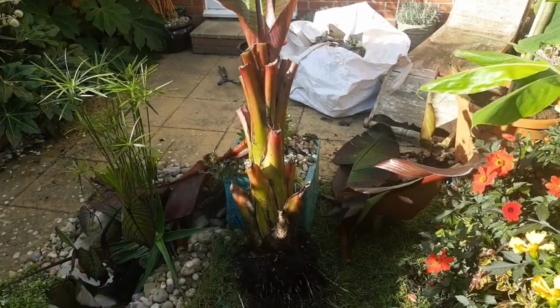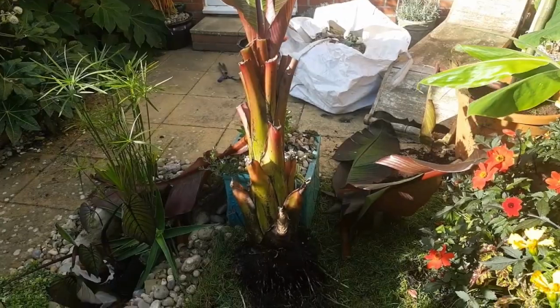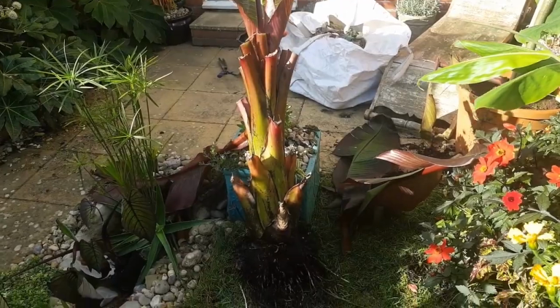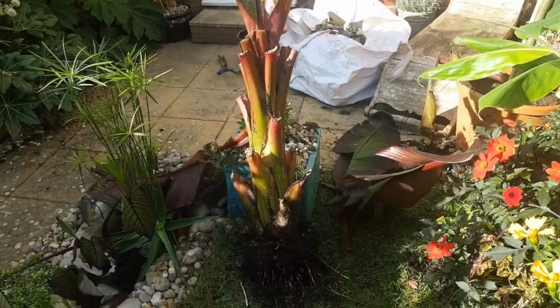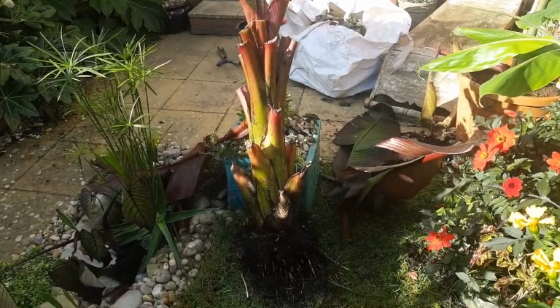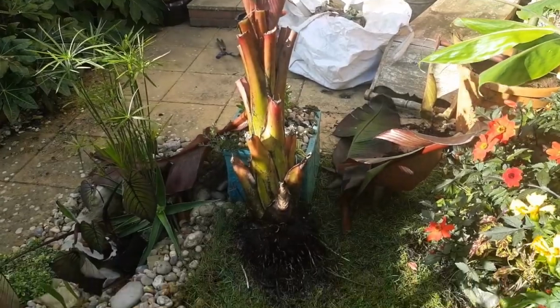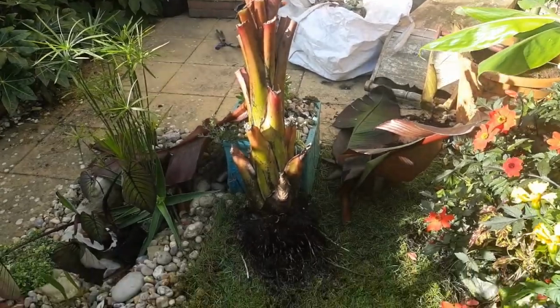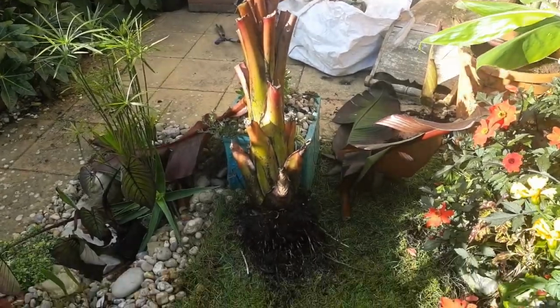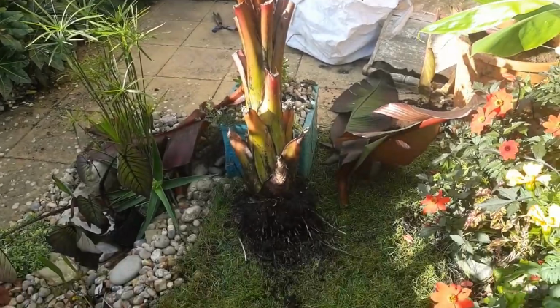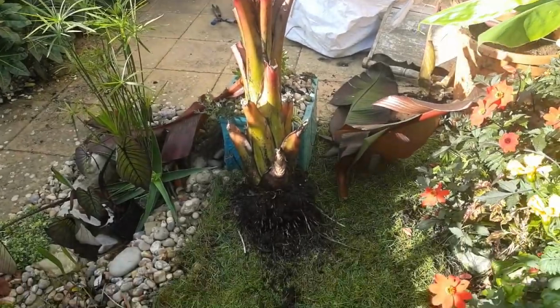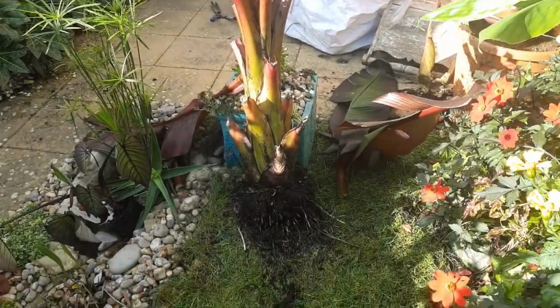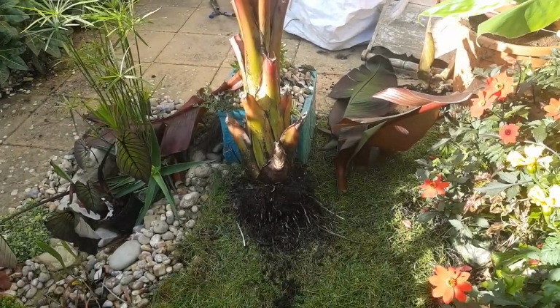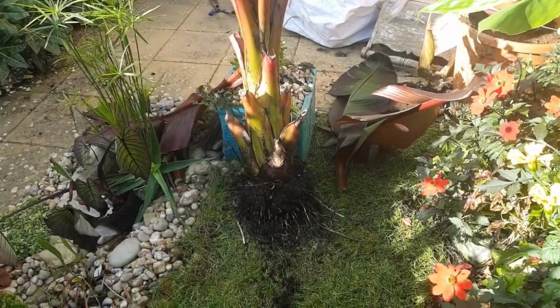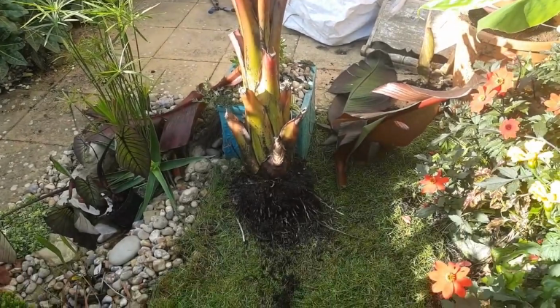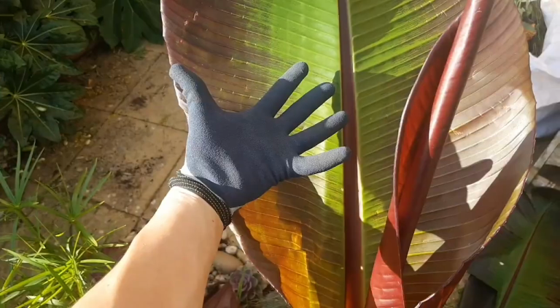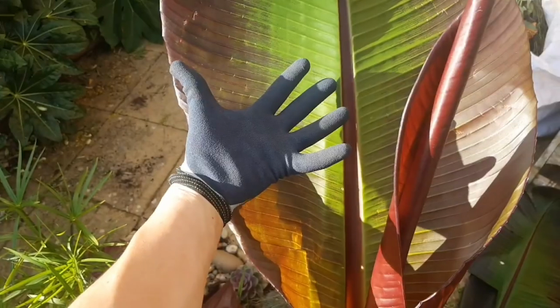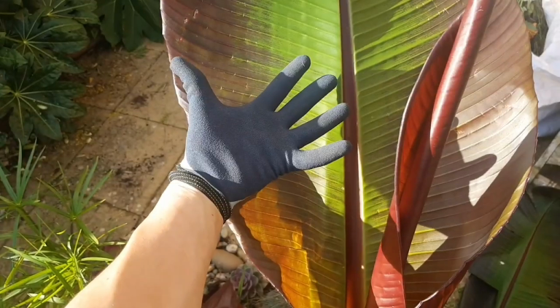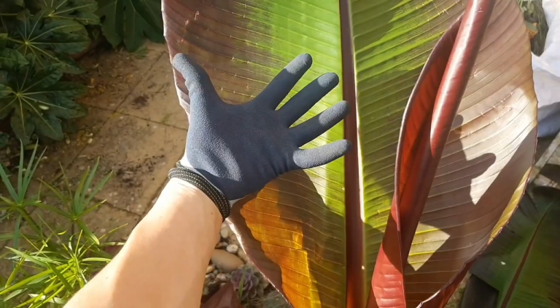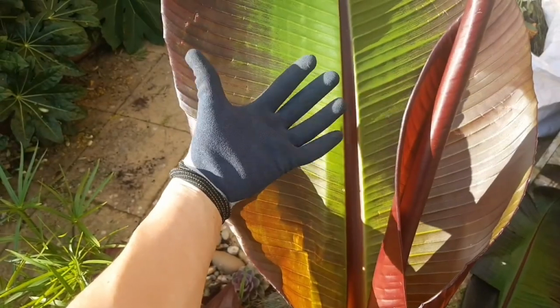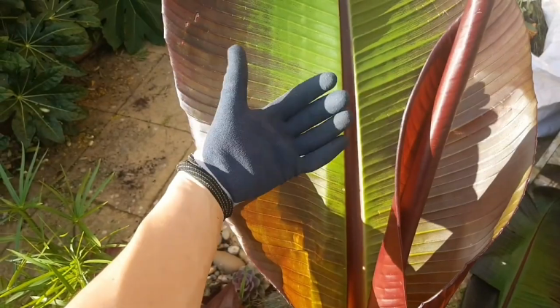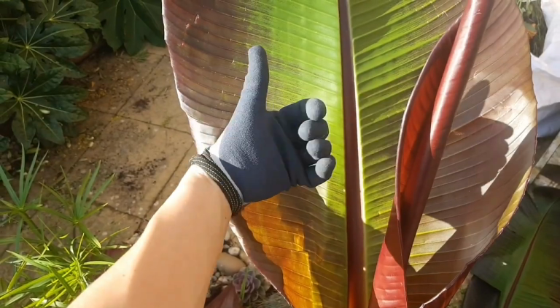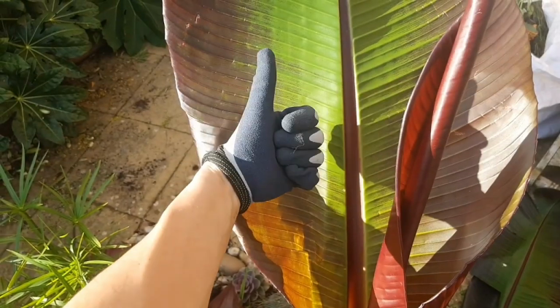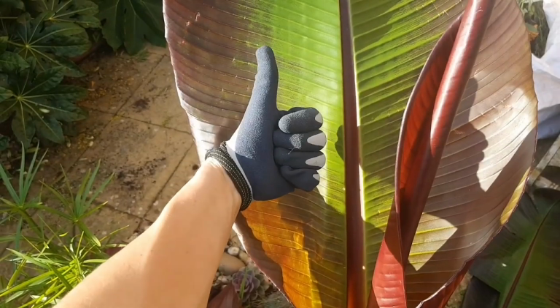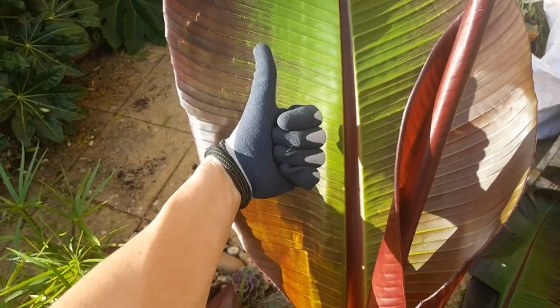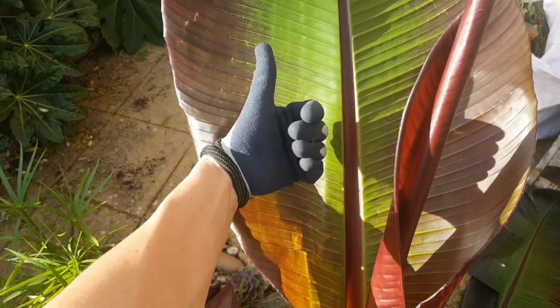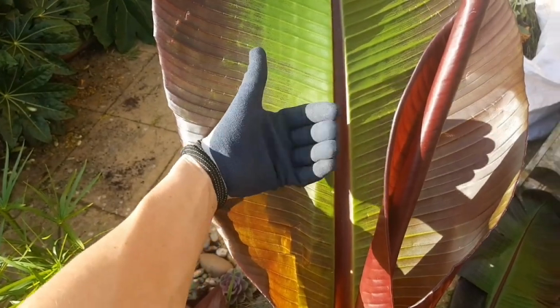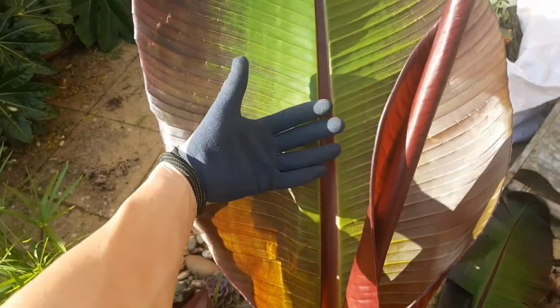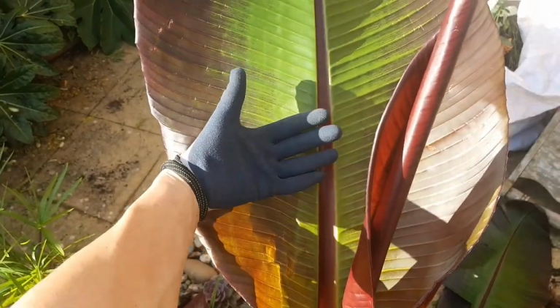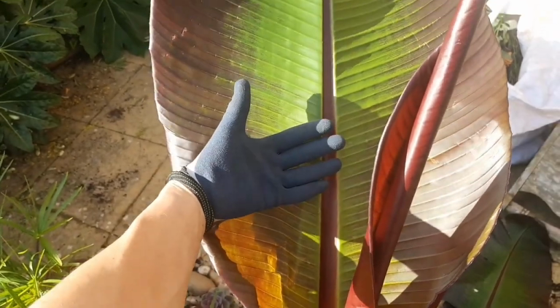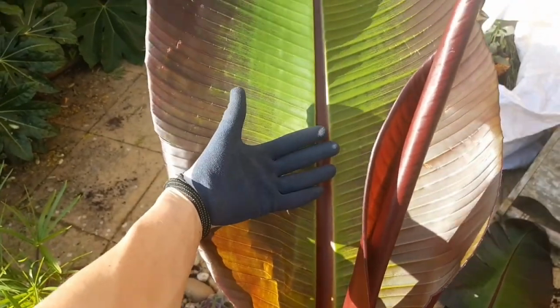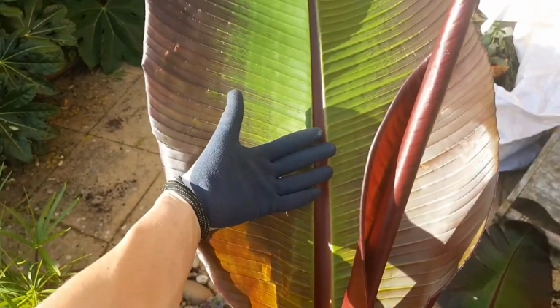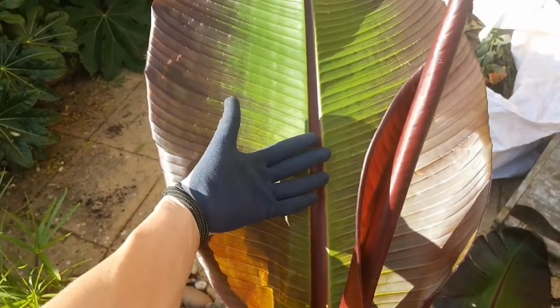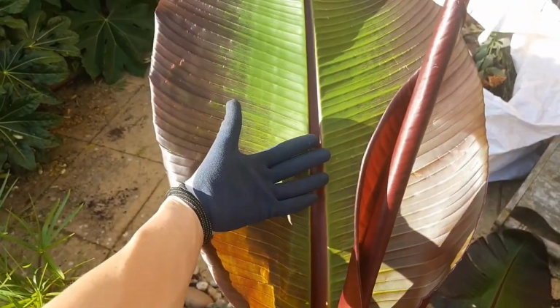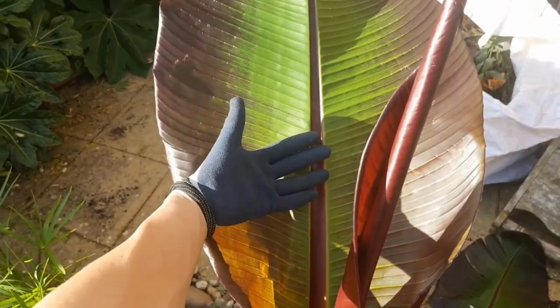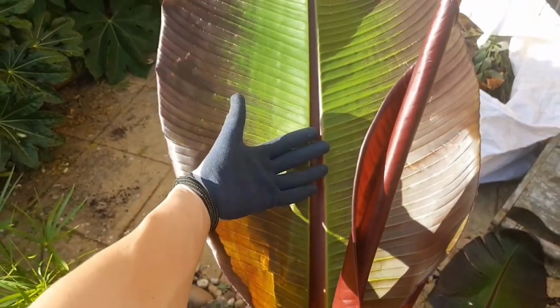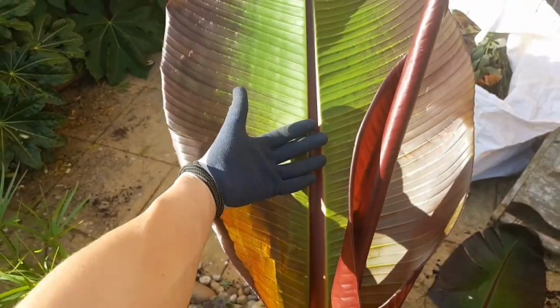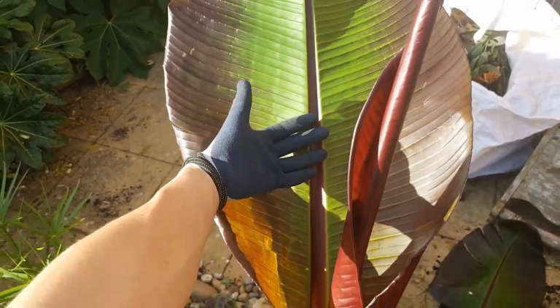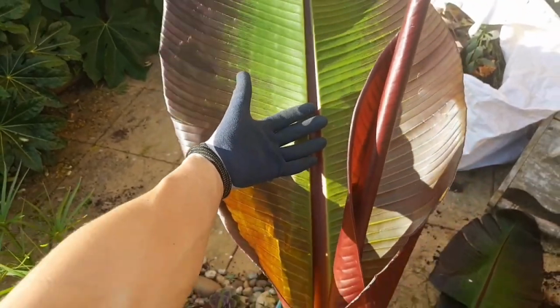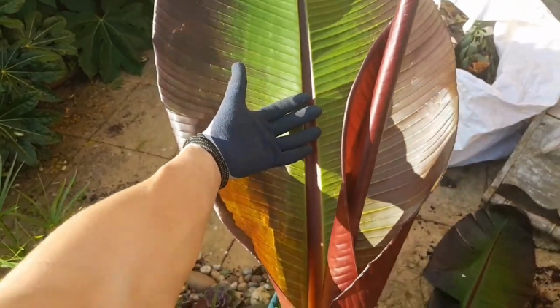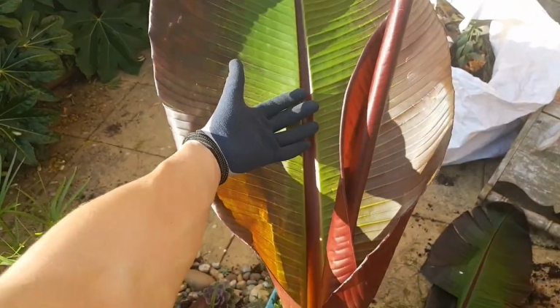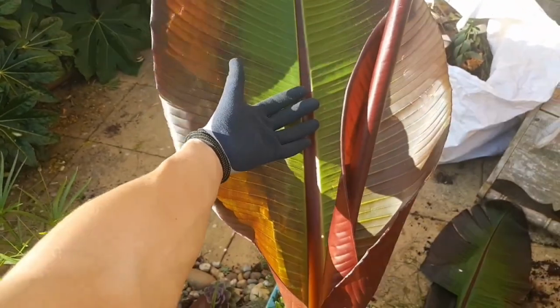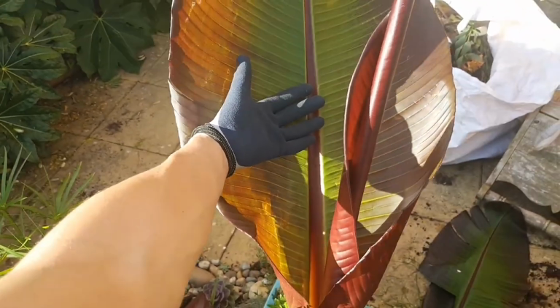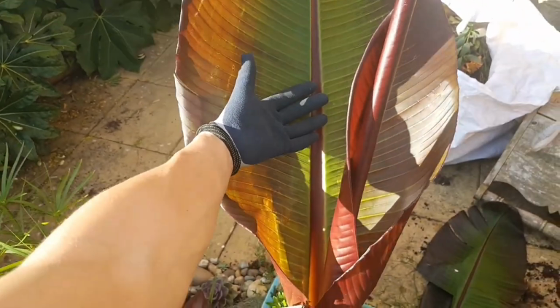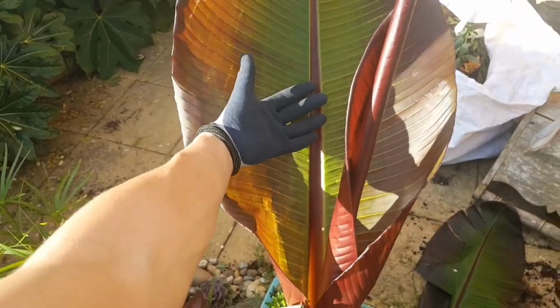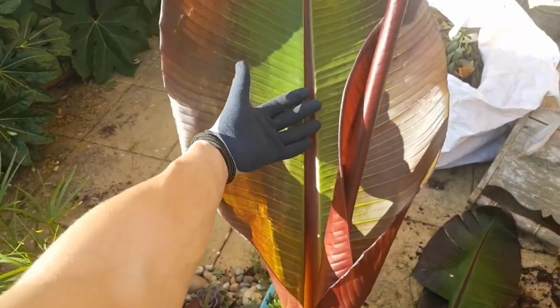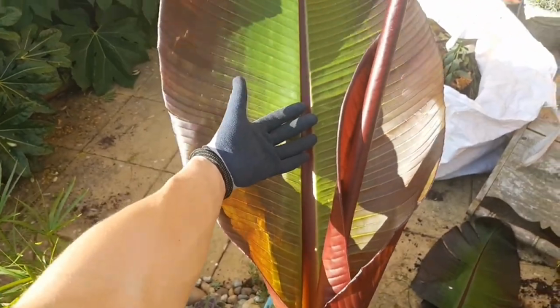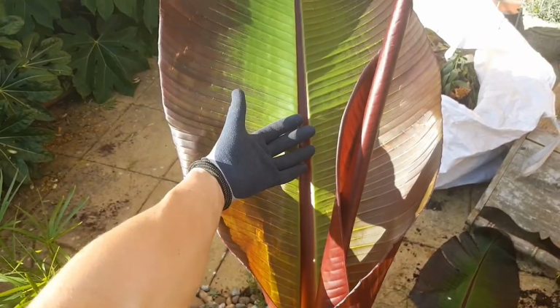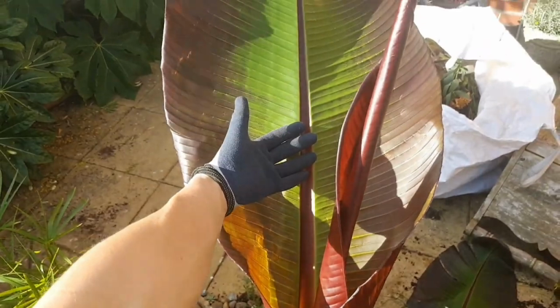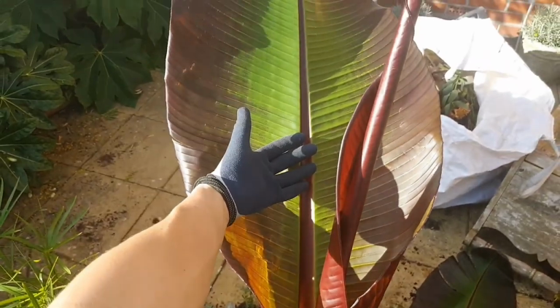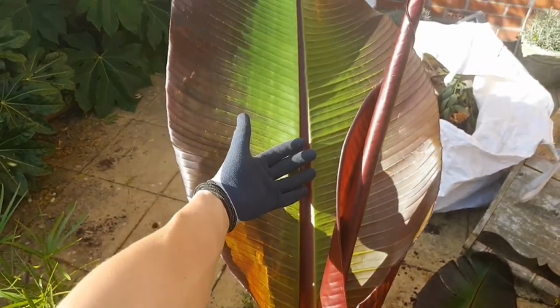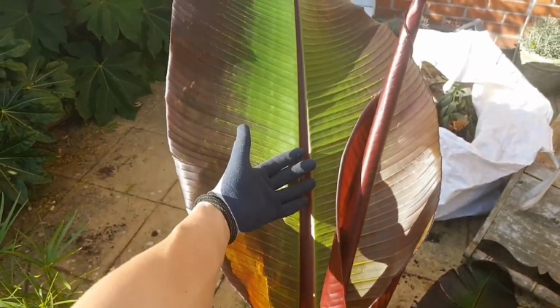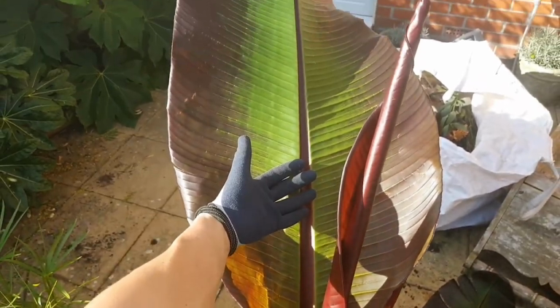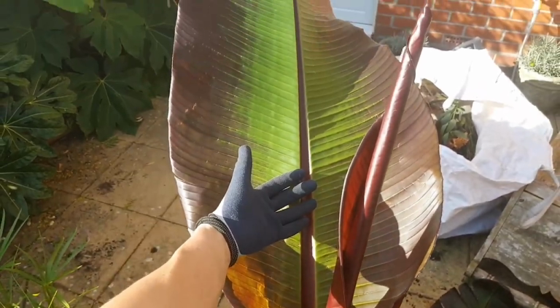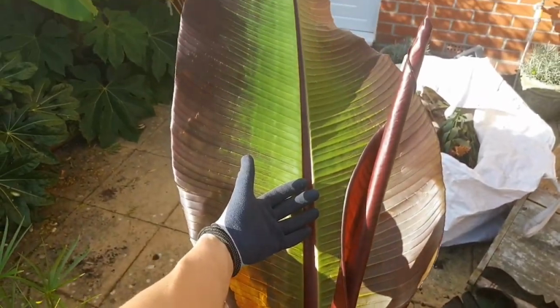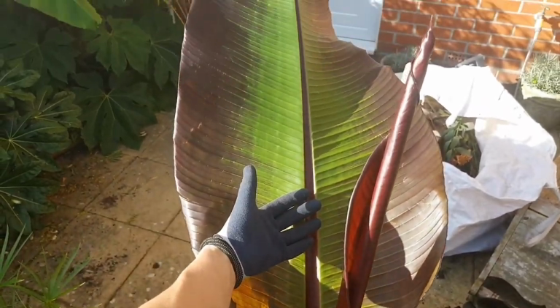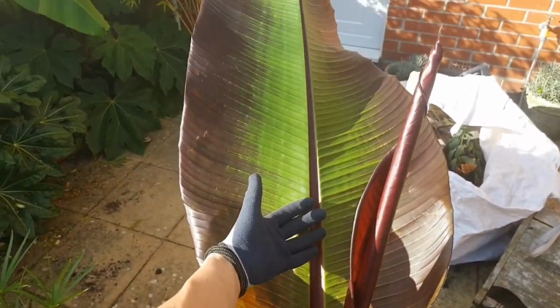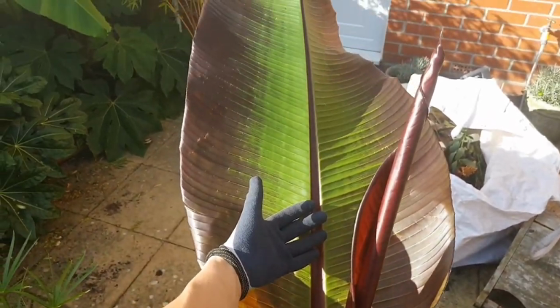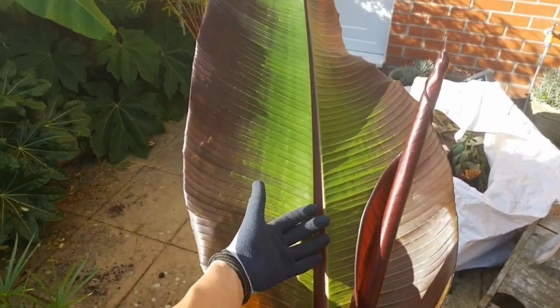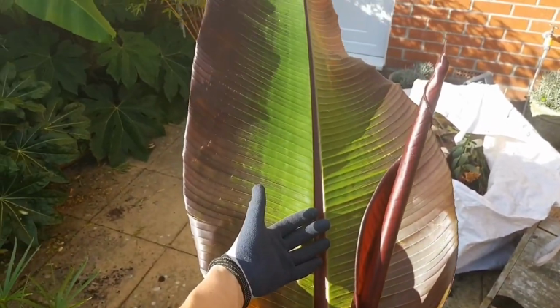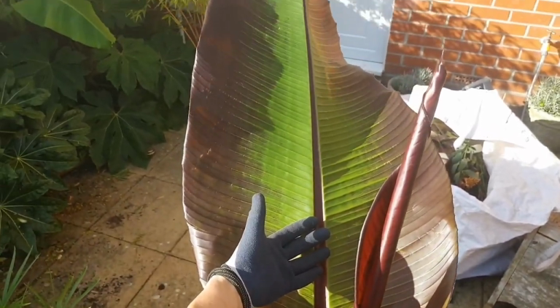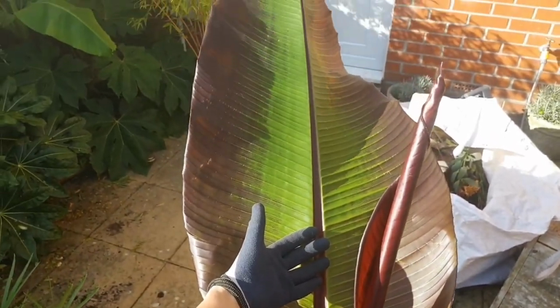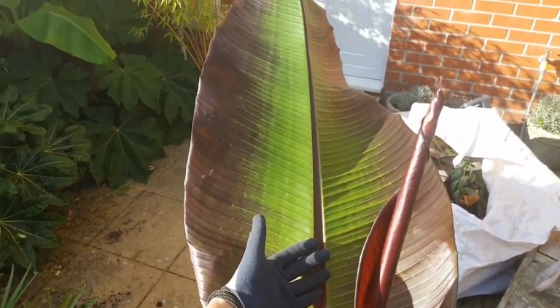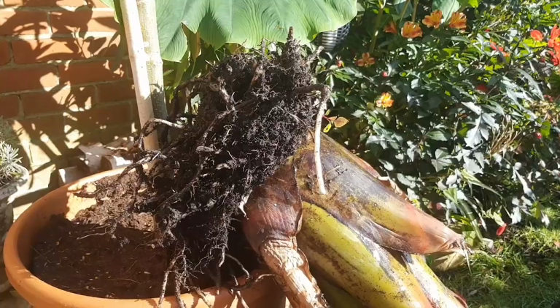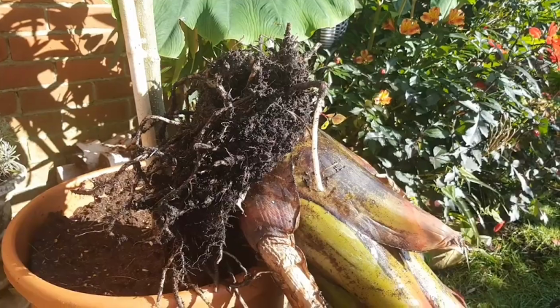I just have to take a minute to appreciate the size of this last leaf just before I cut it off.